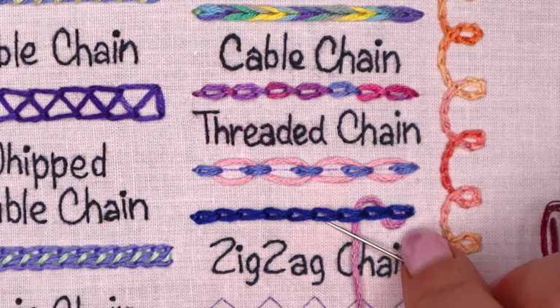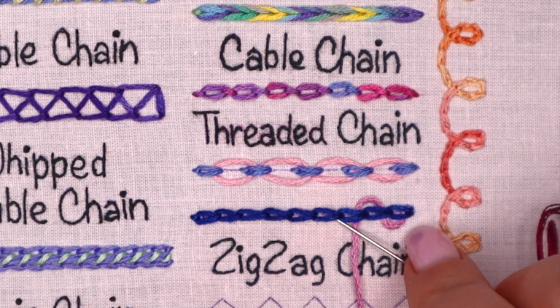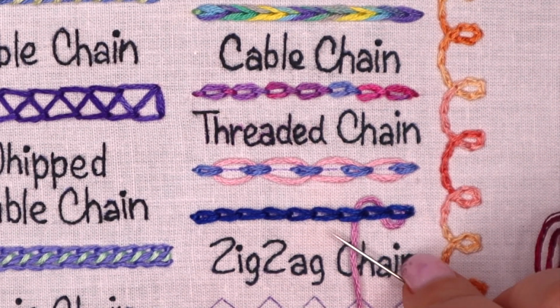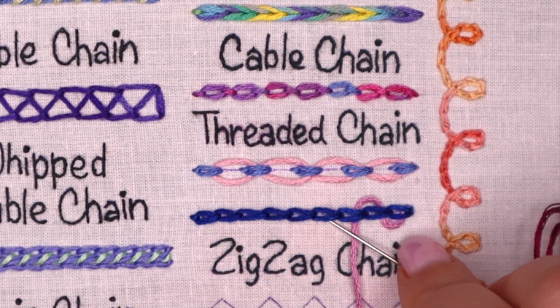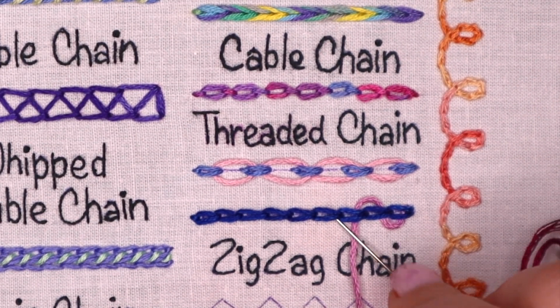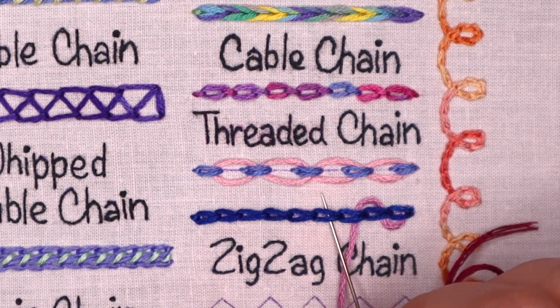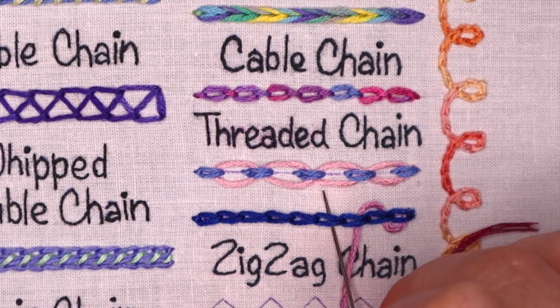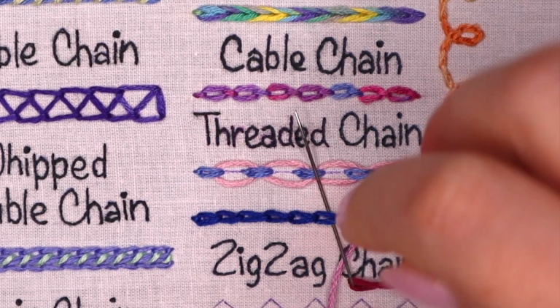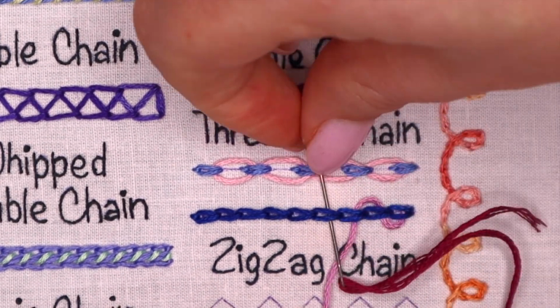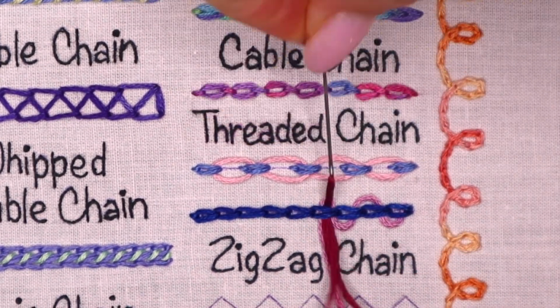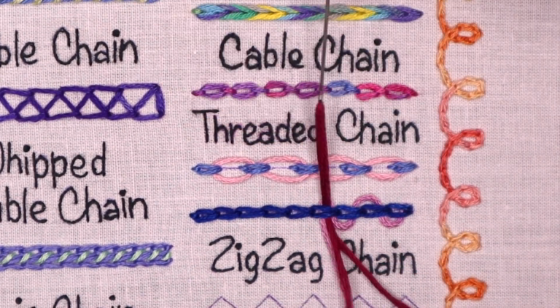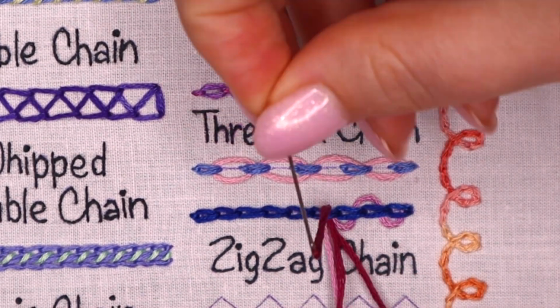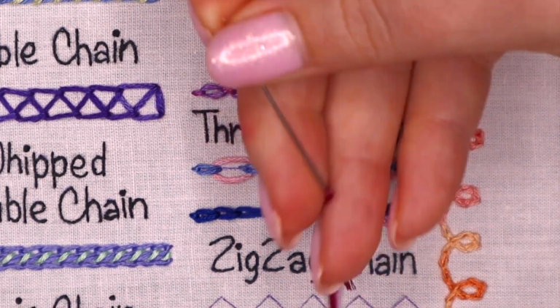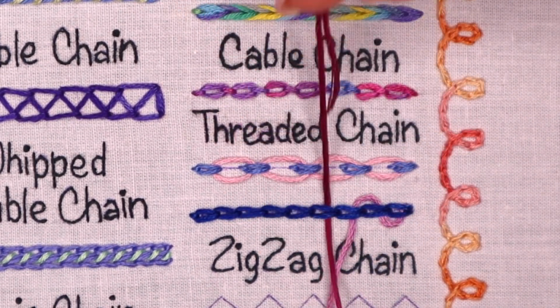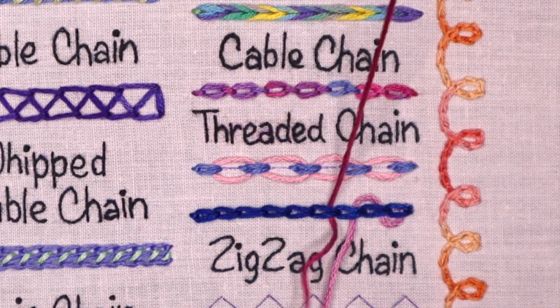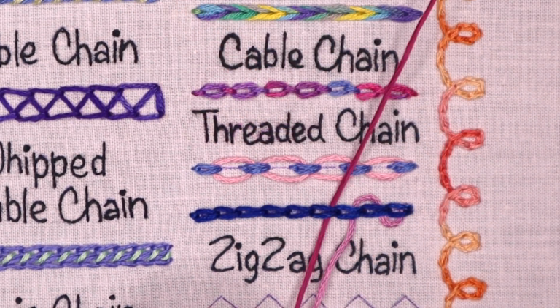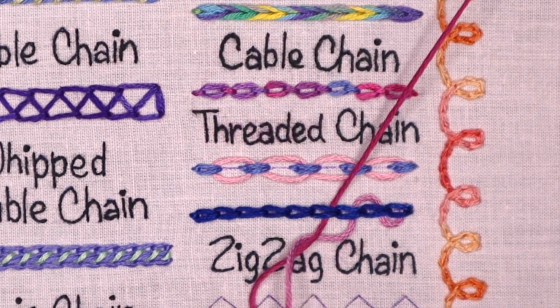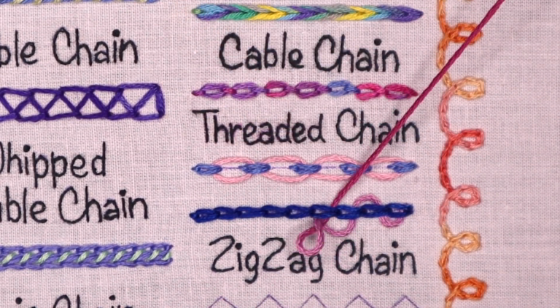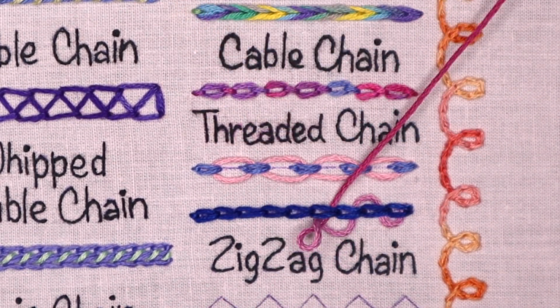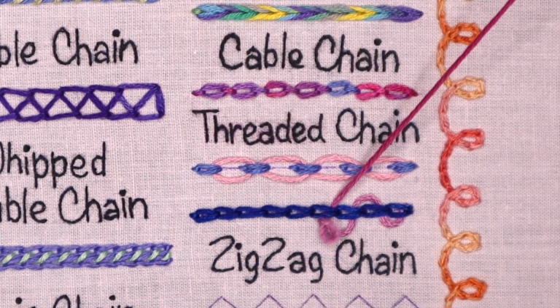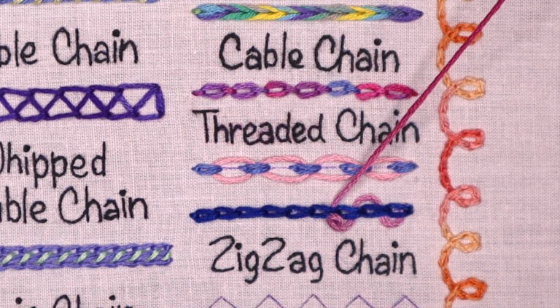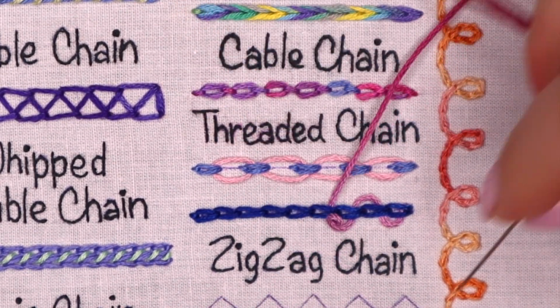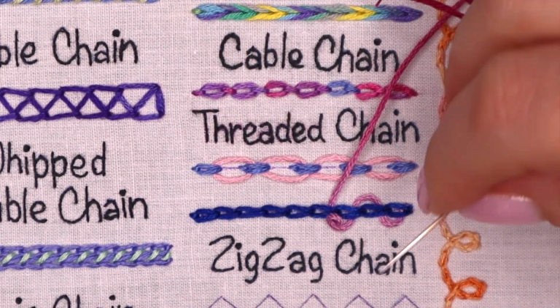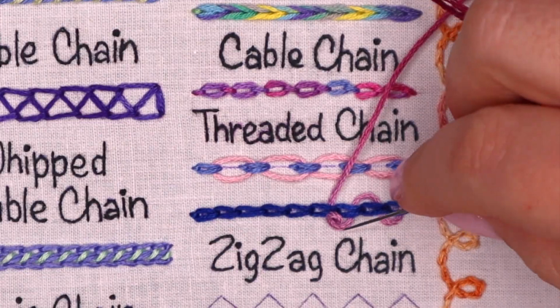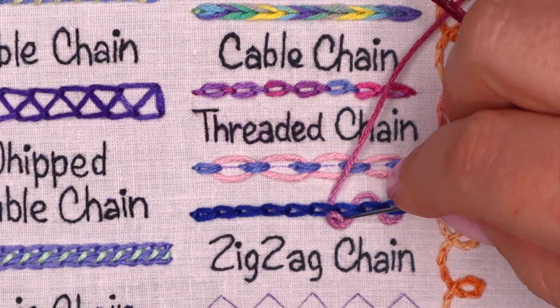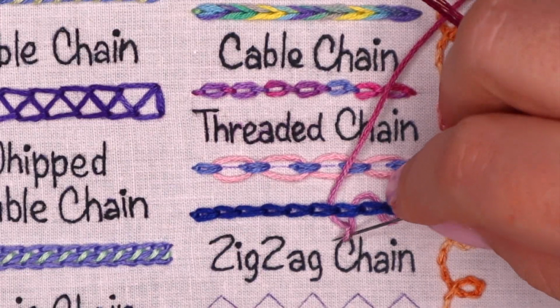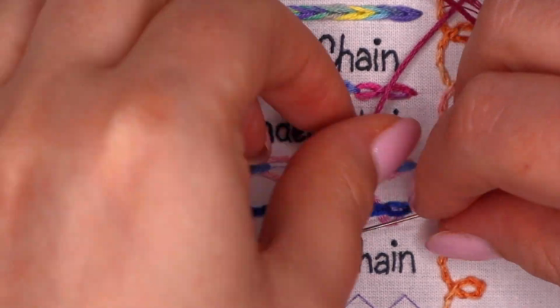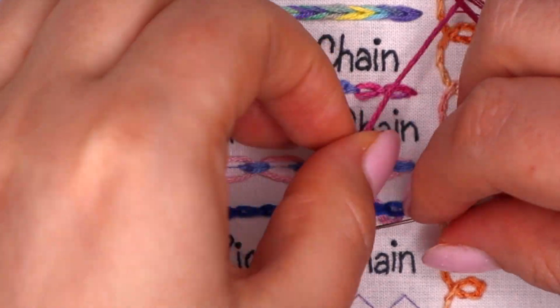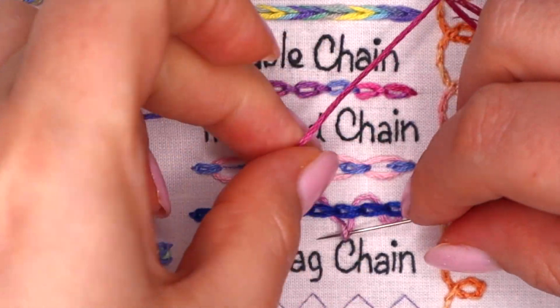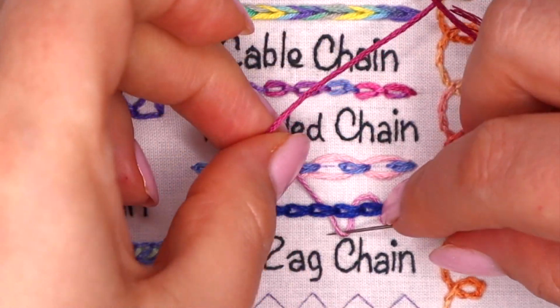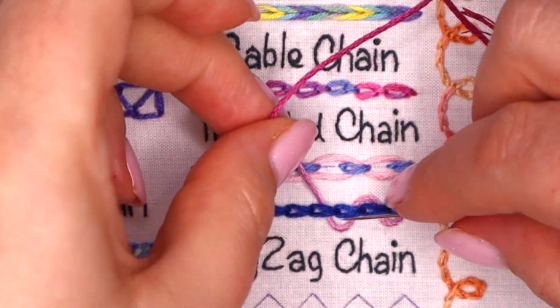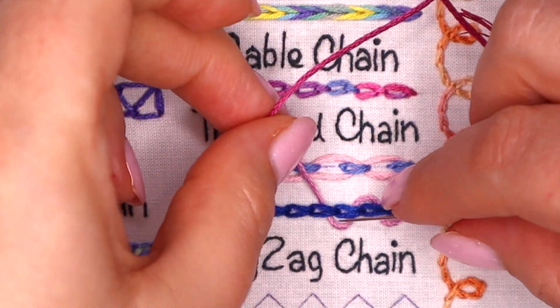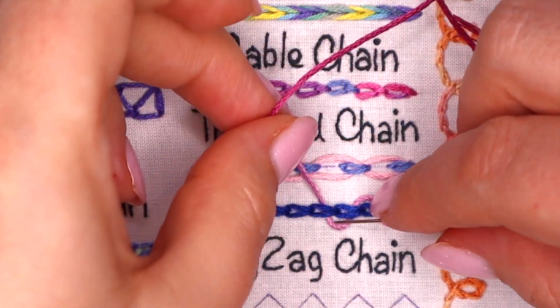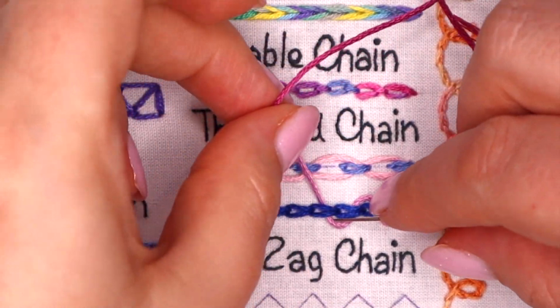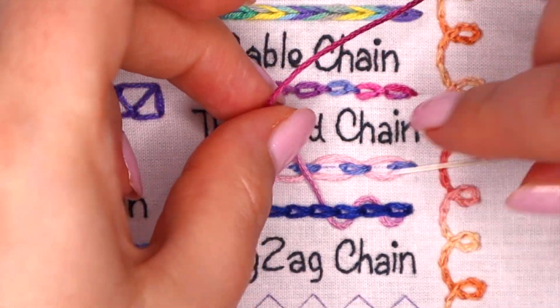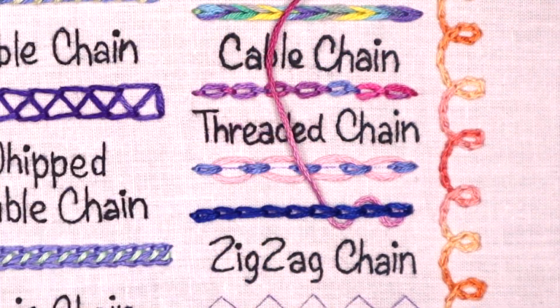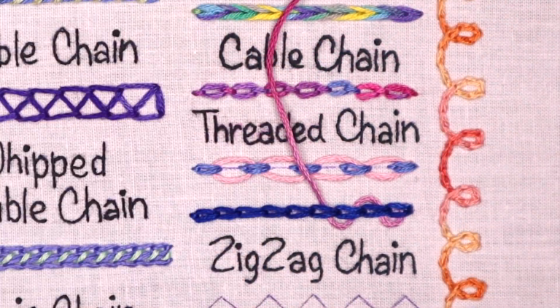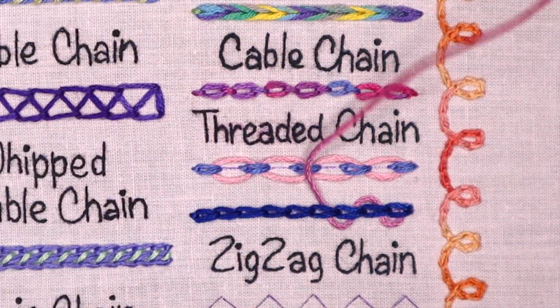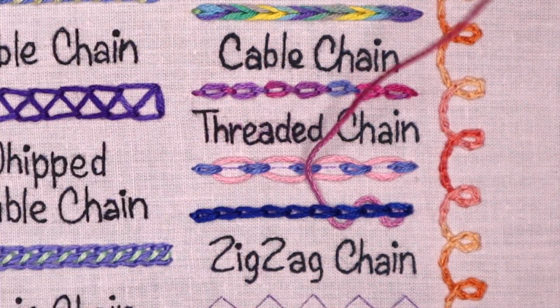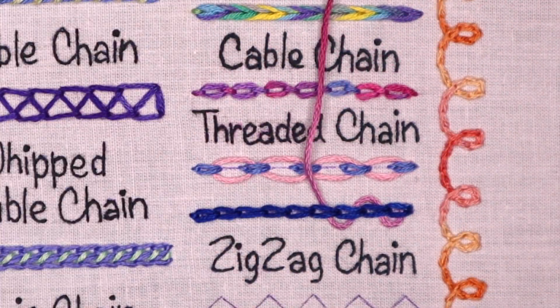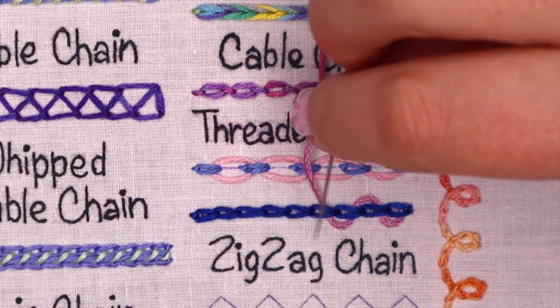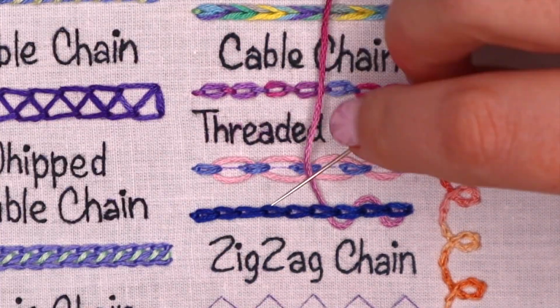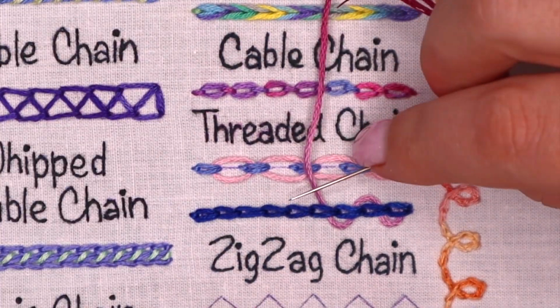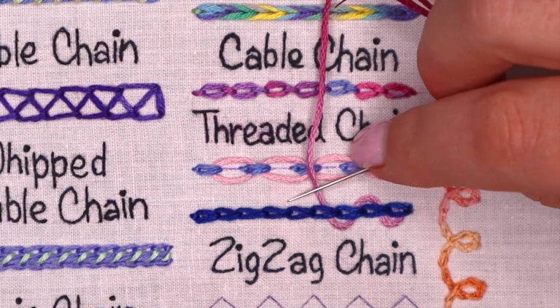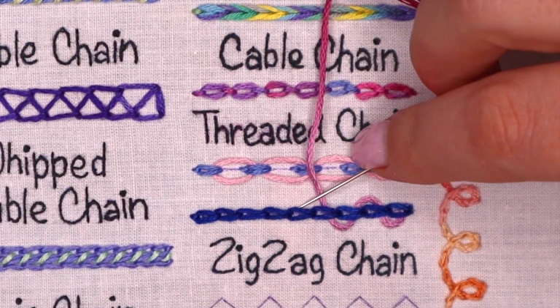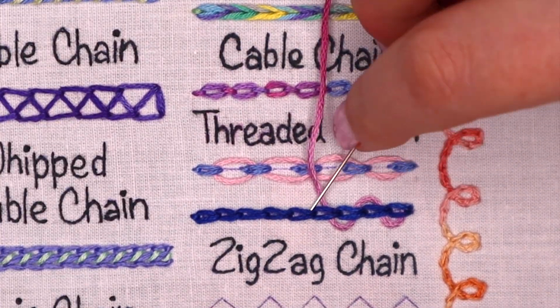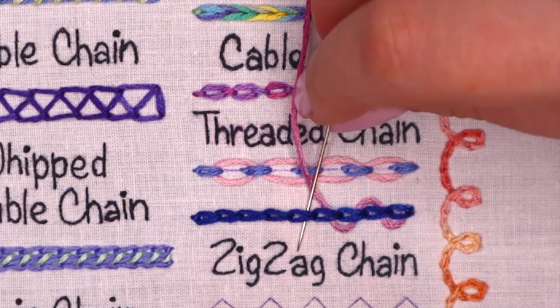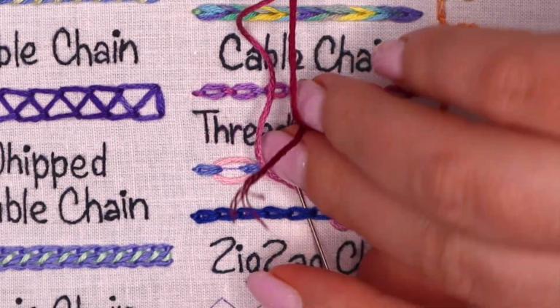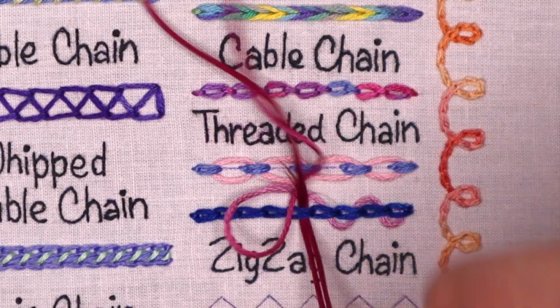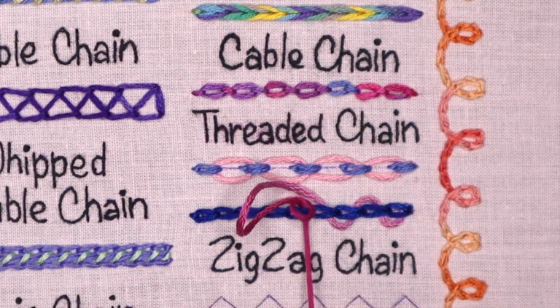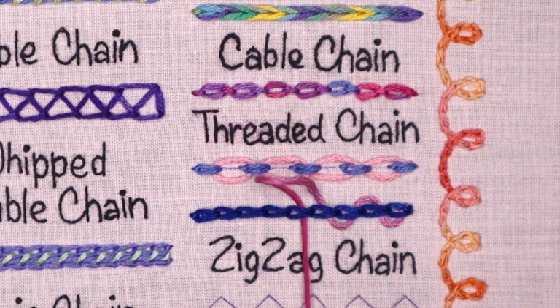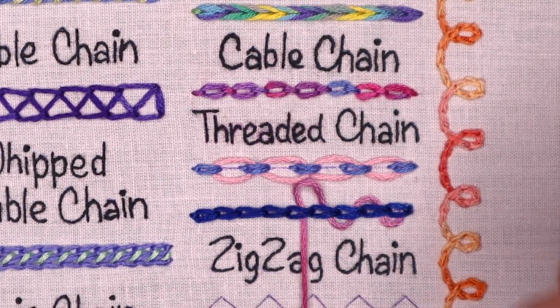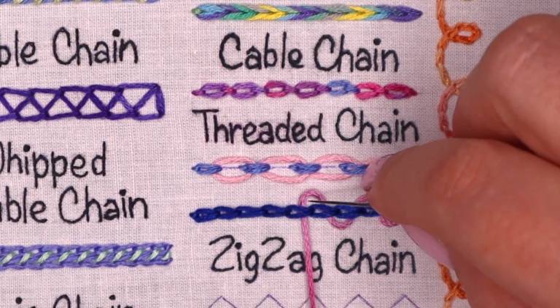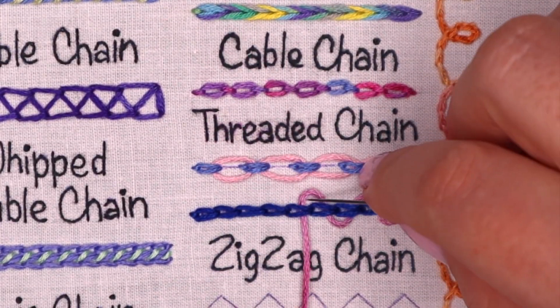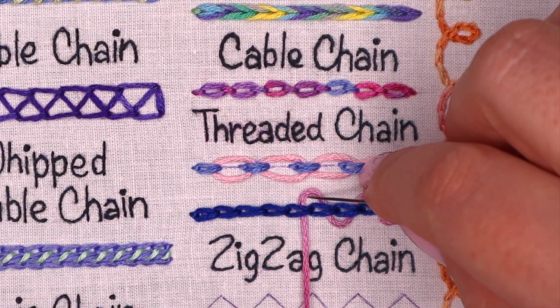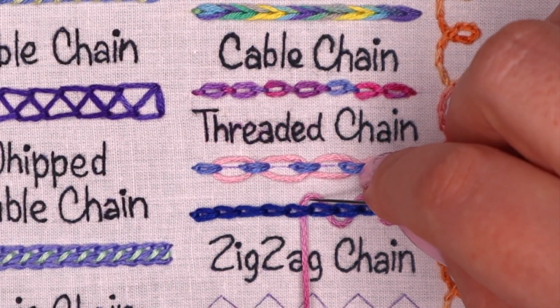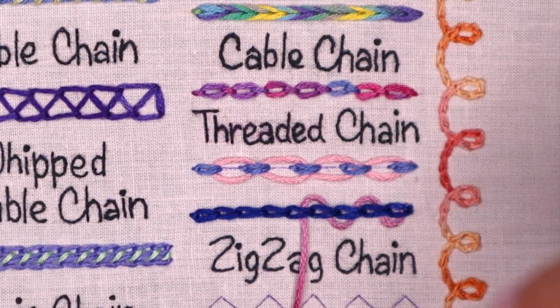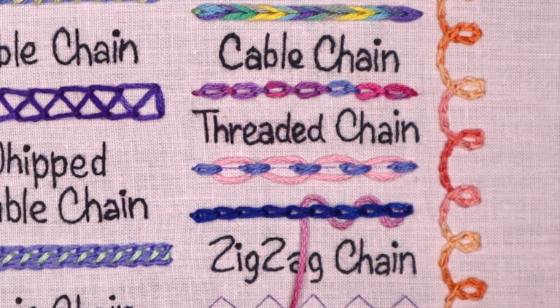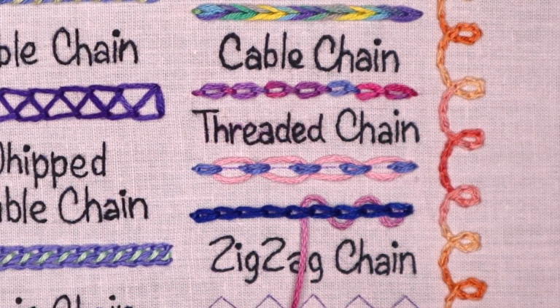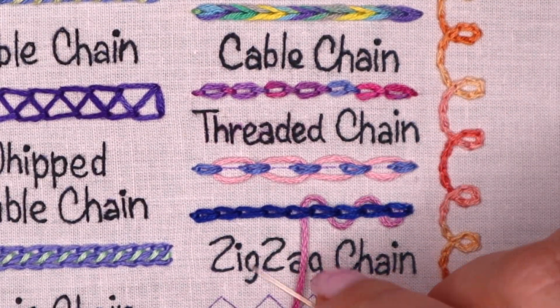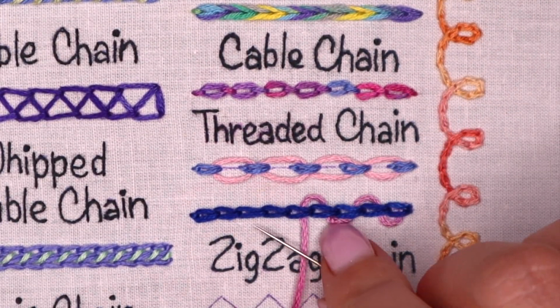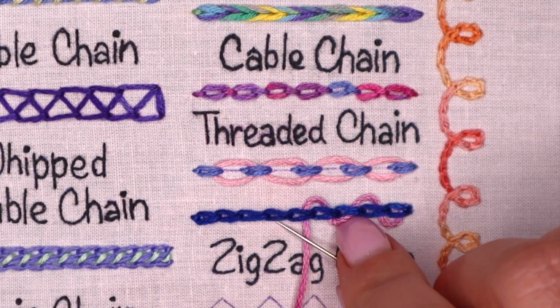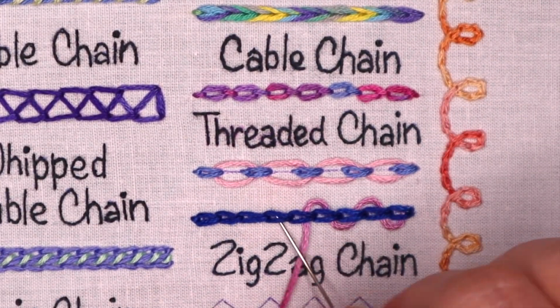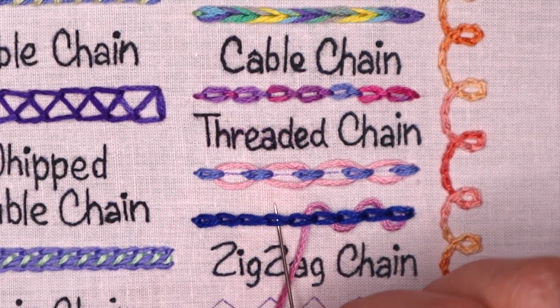The foundation row can be worked in a different thread or color. I like to use contrasting colors to bring some interest.